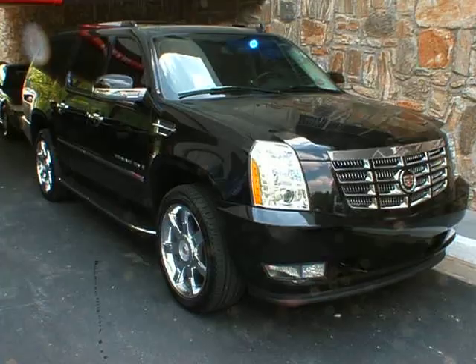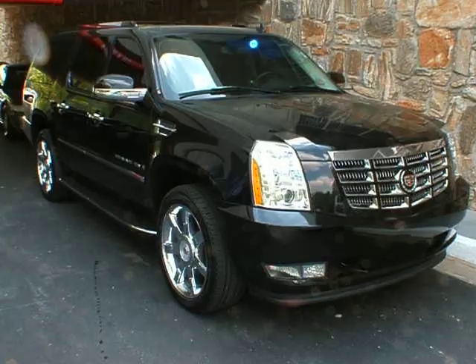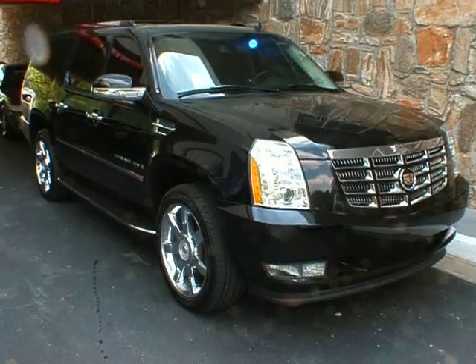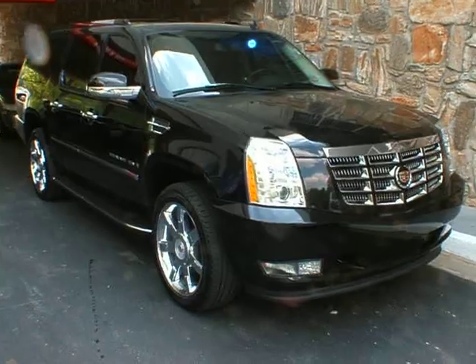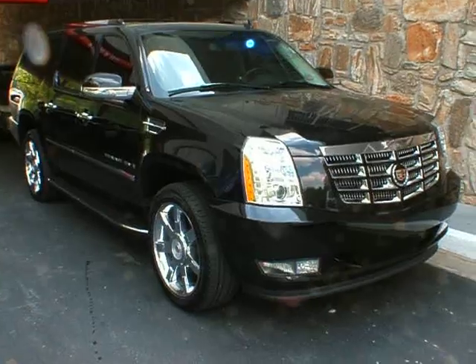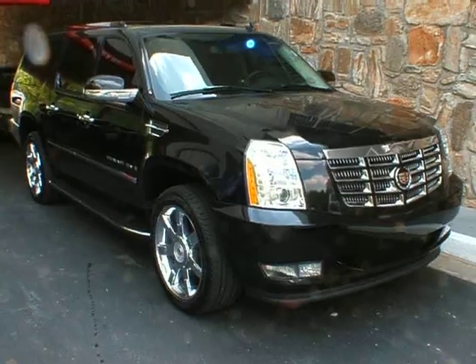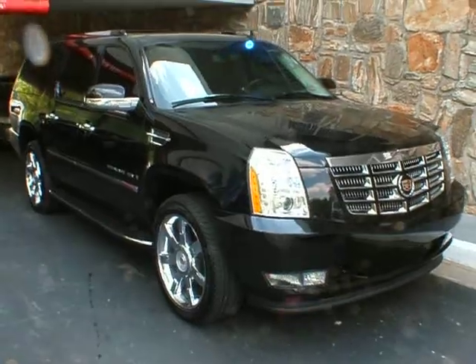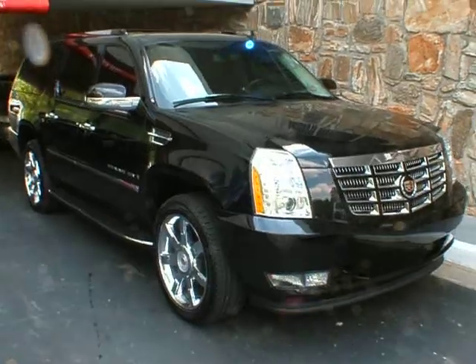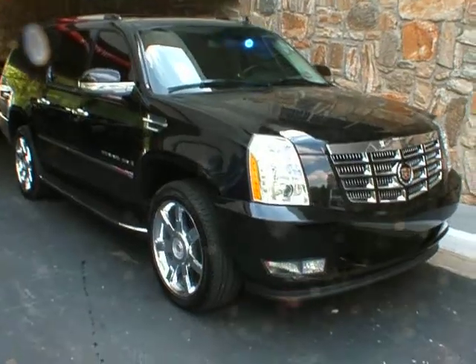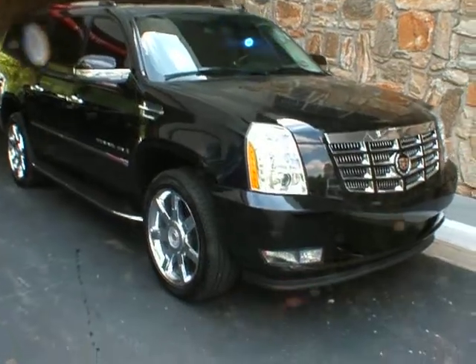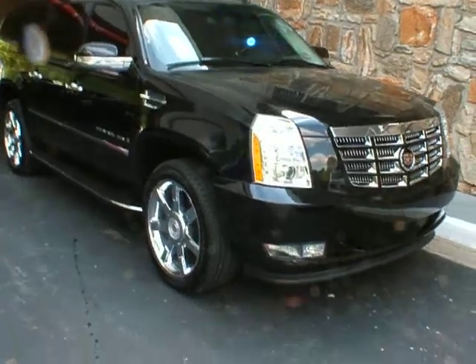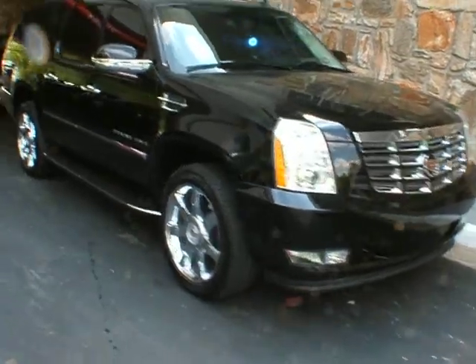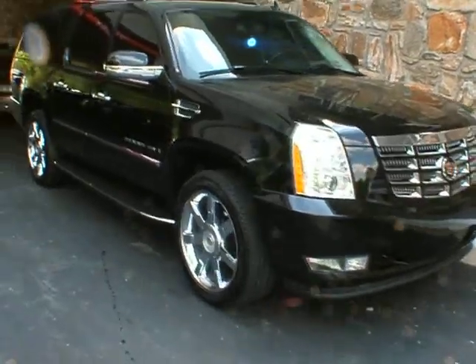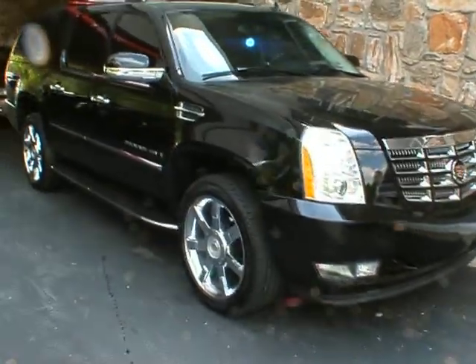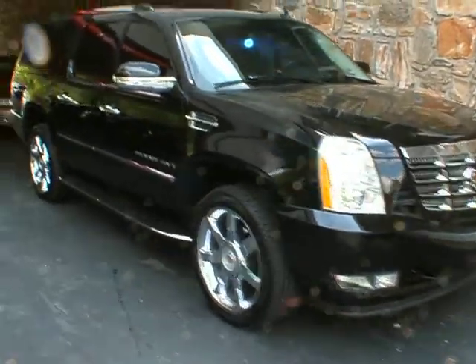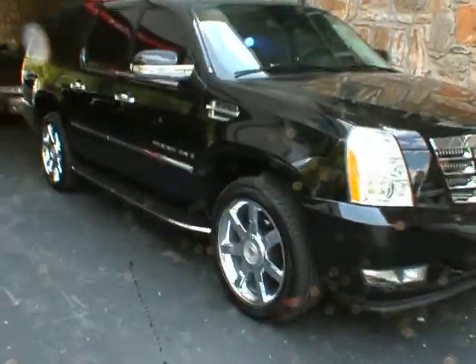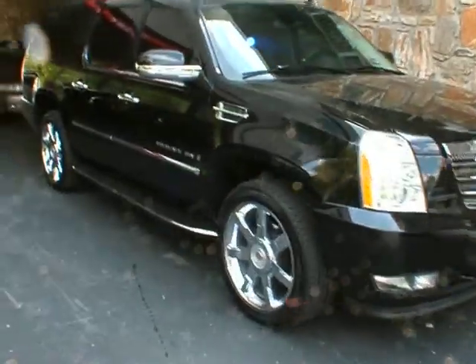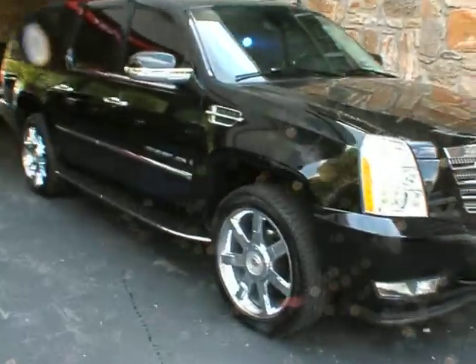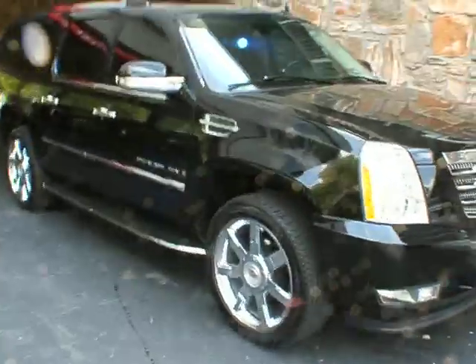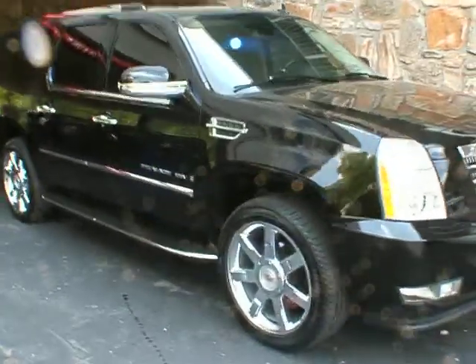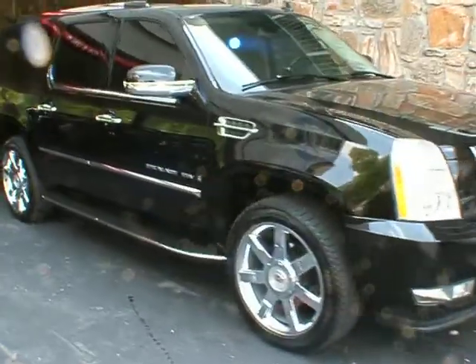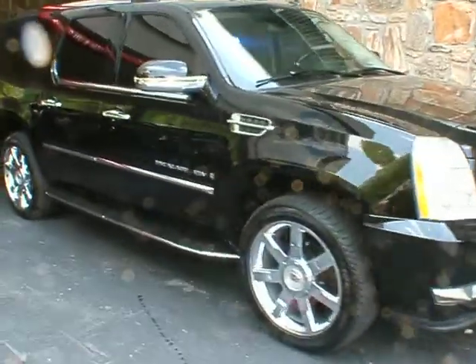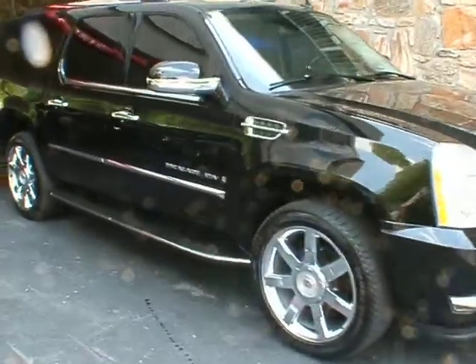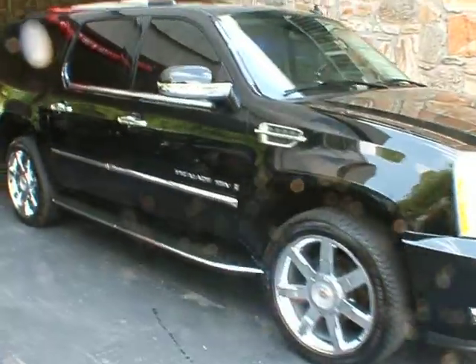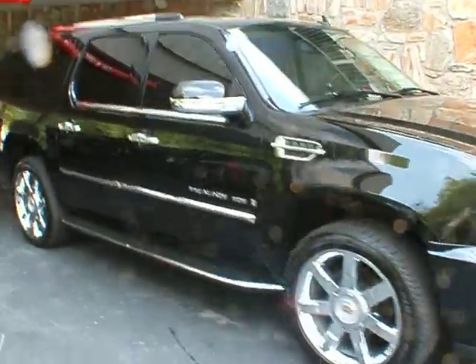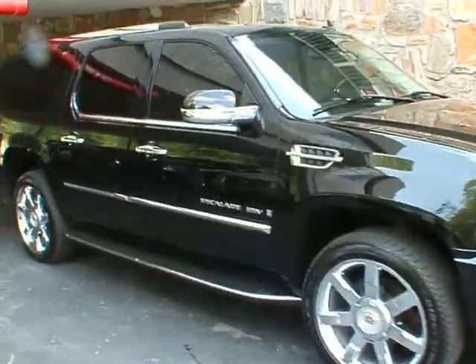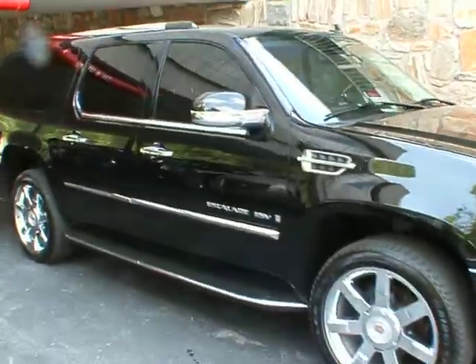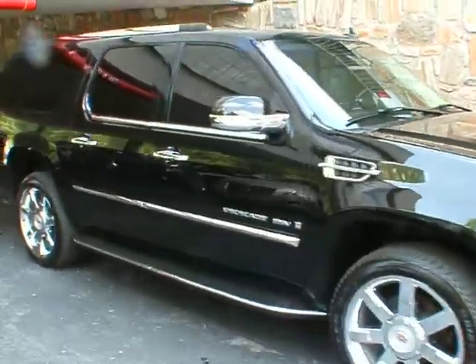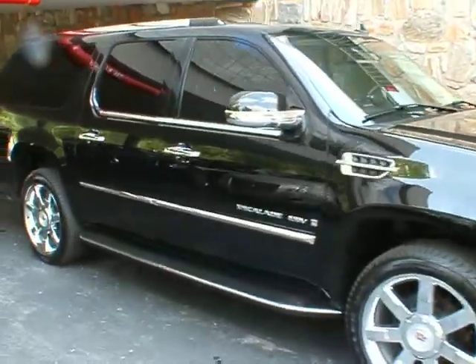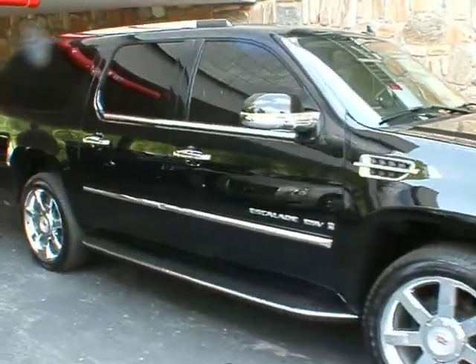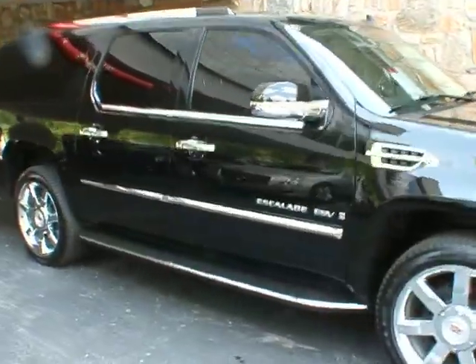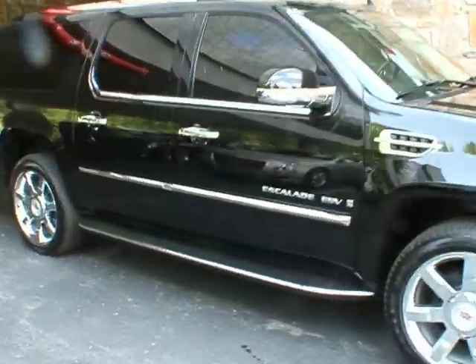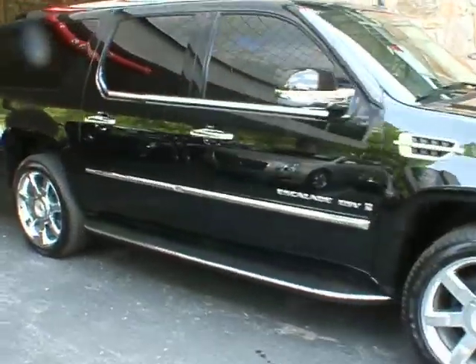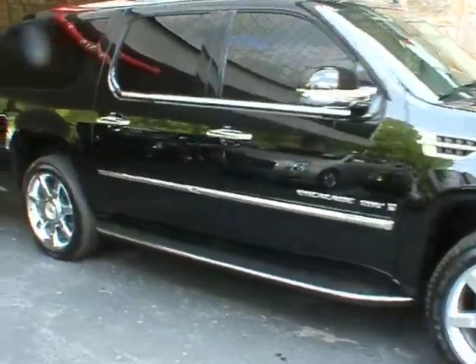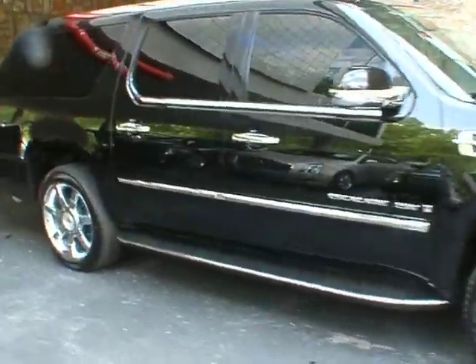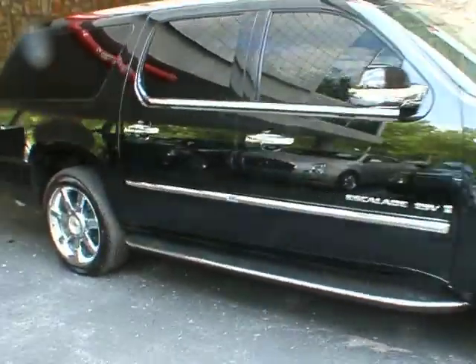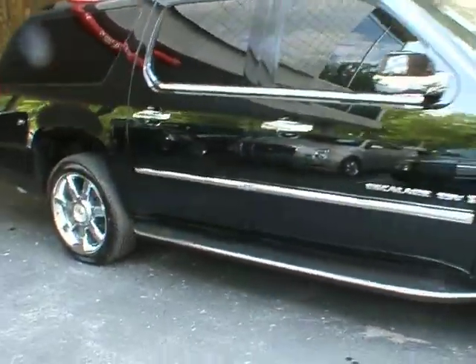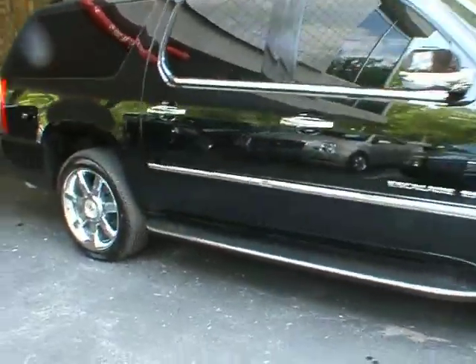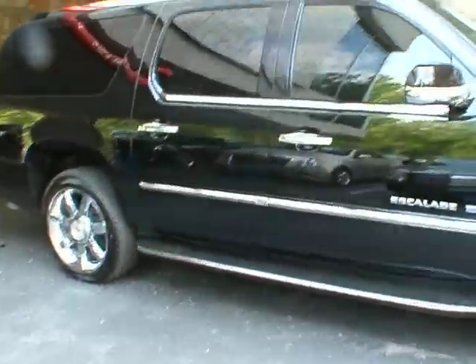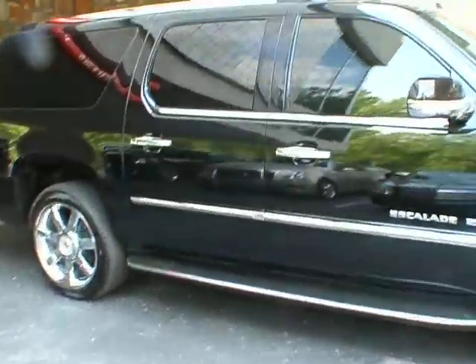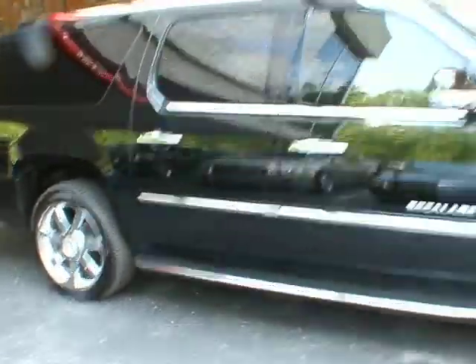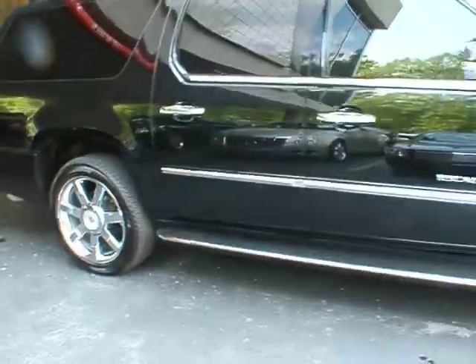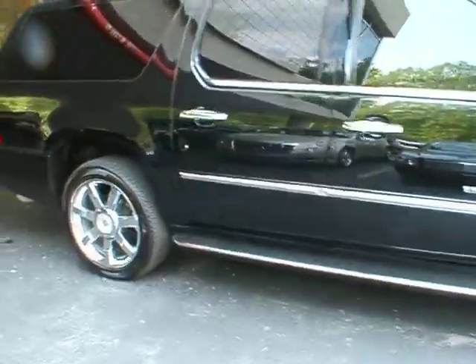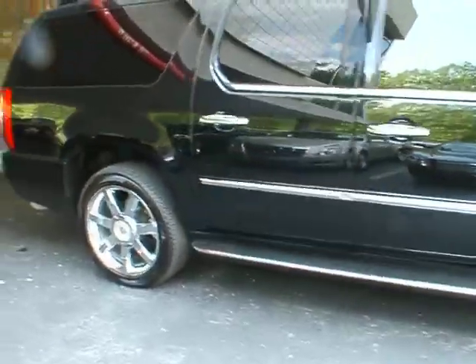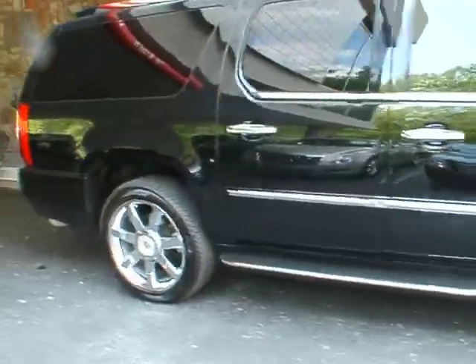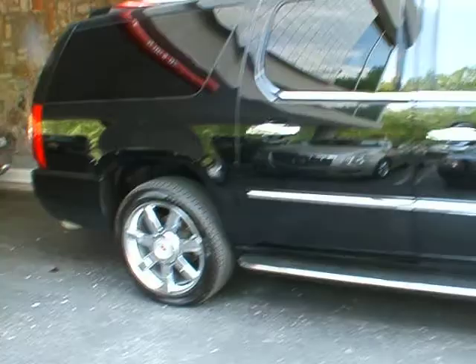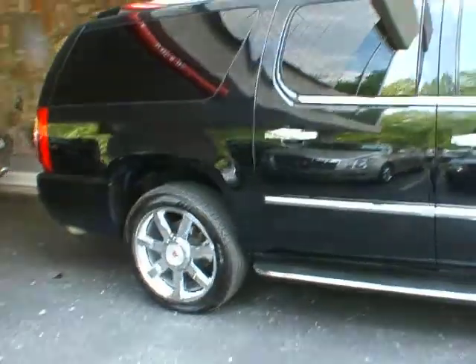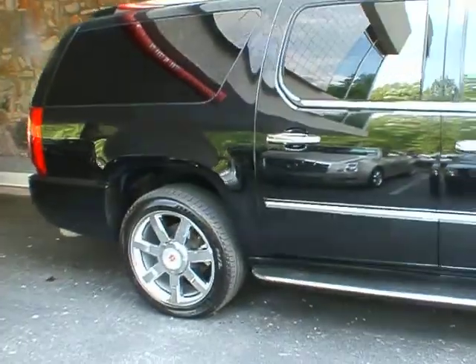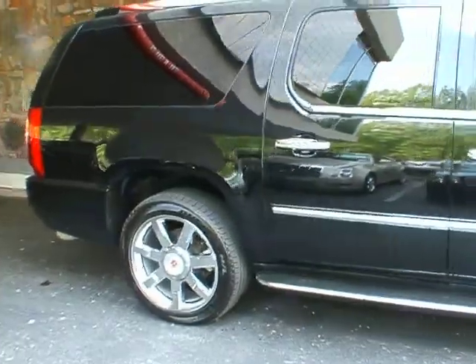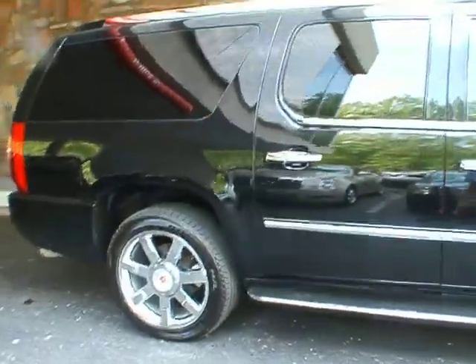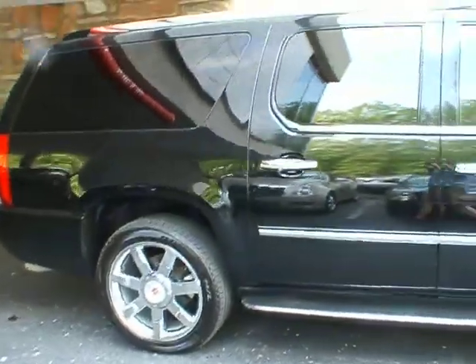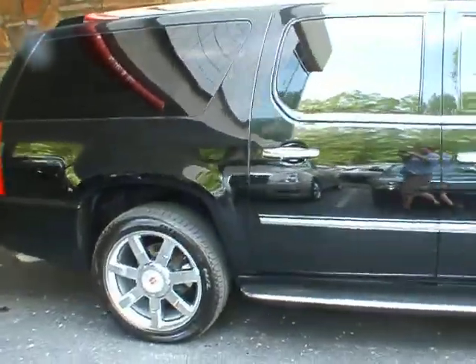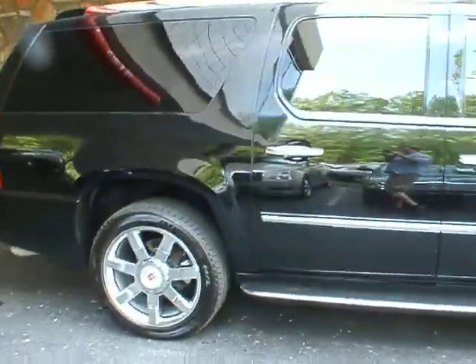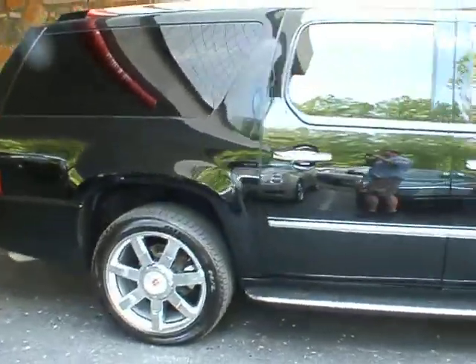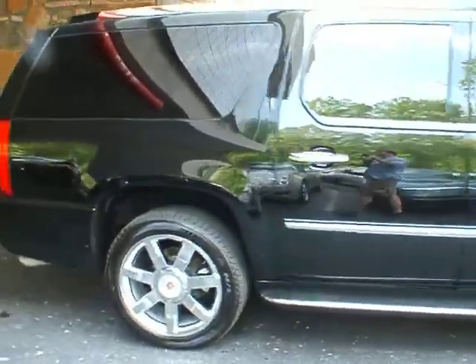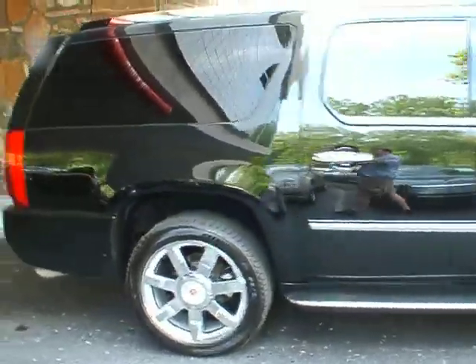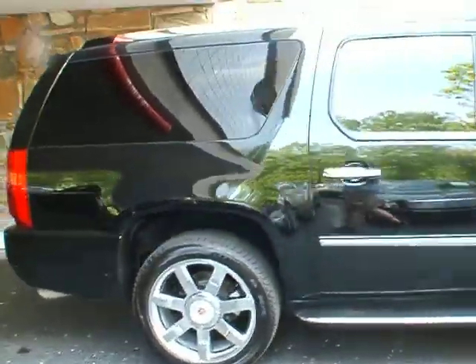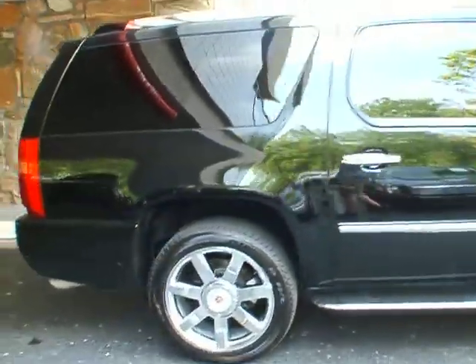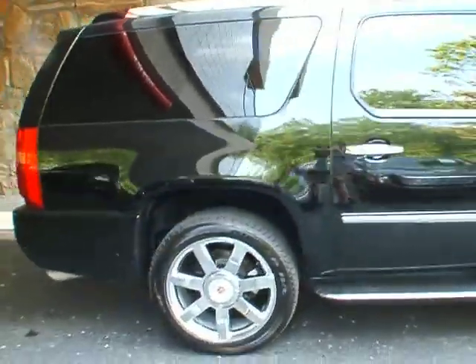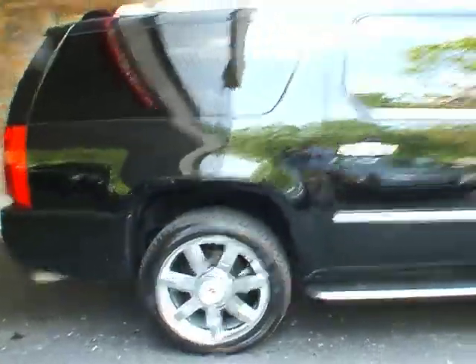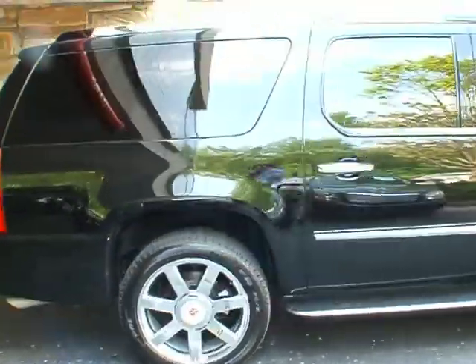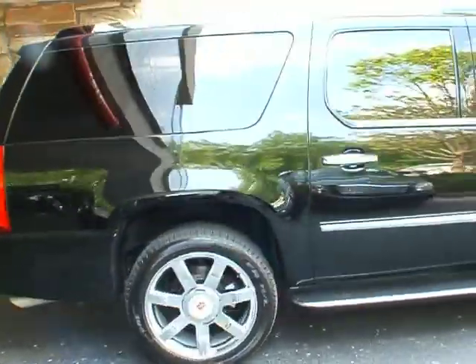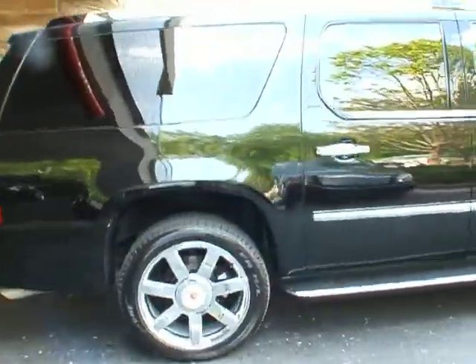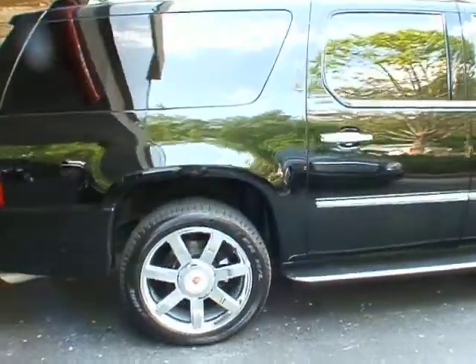Good afternoon, welcome to Classic Cadillac. My name is Greg Dudovar. What I have for you here today is a 2007 Cadillac Escalade ESV.